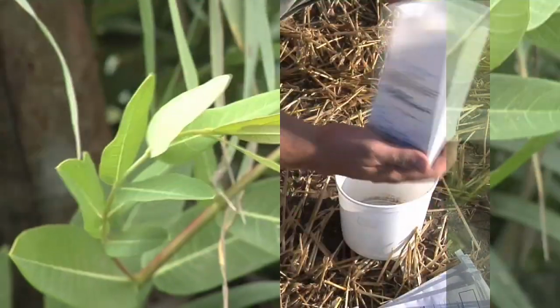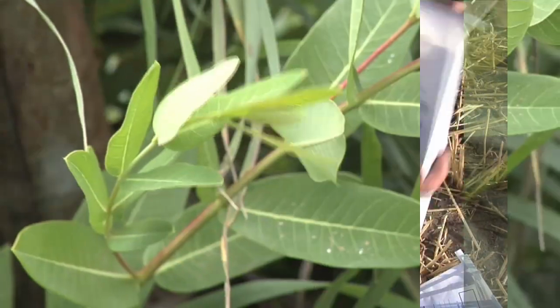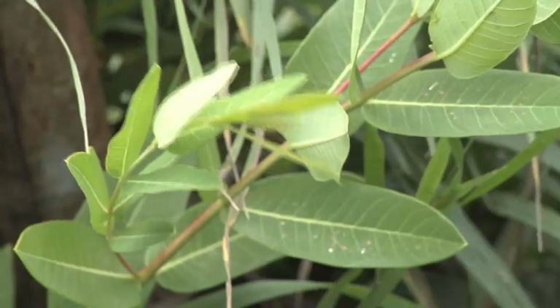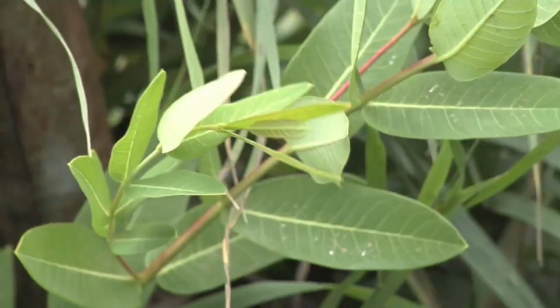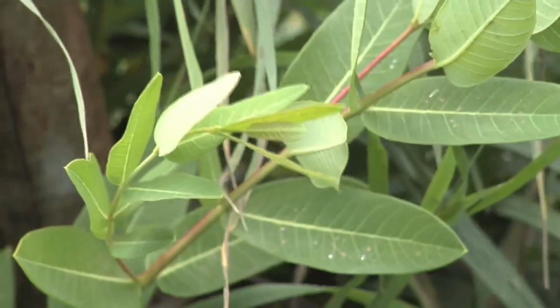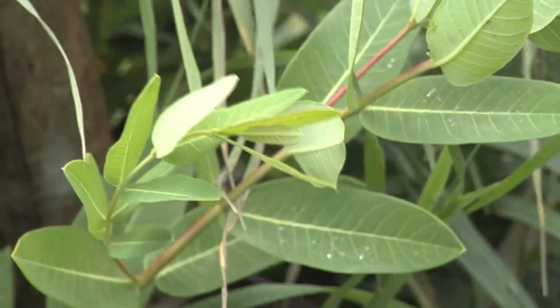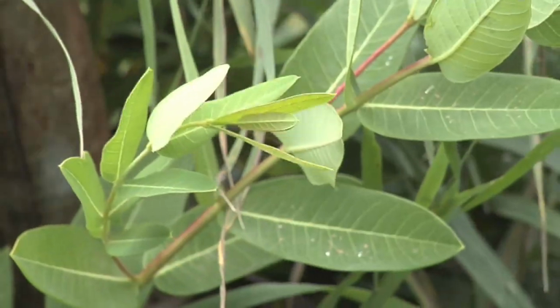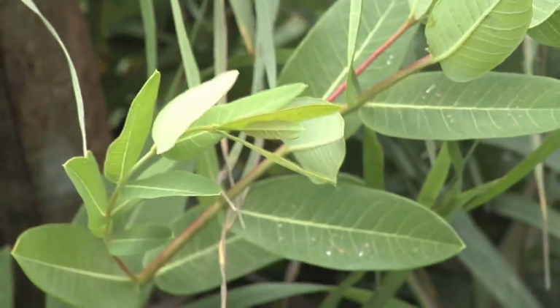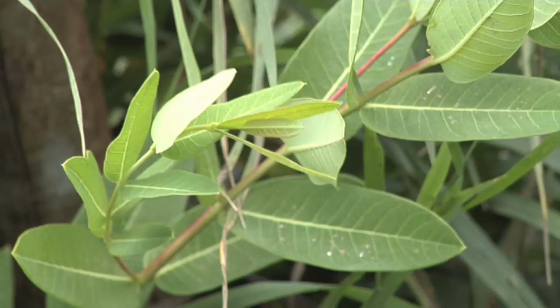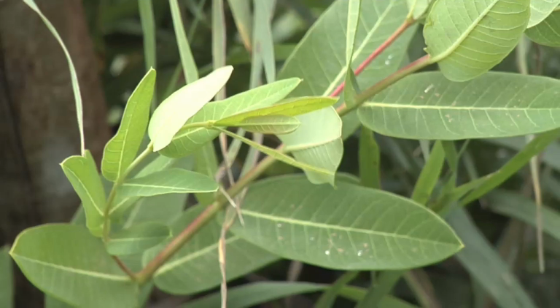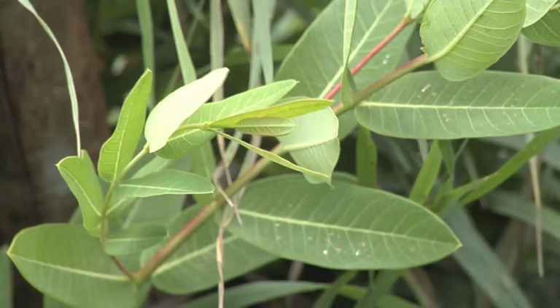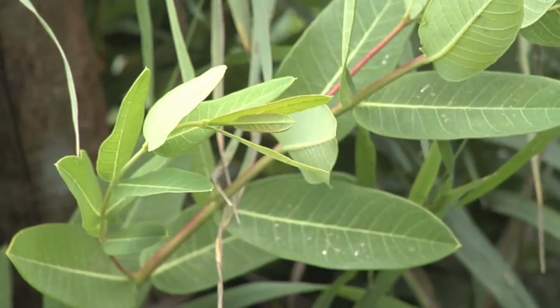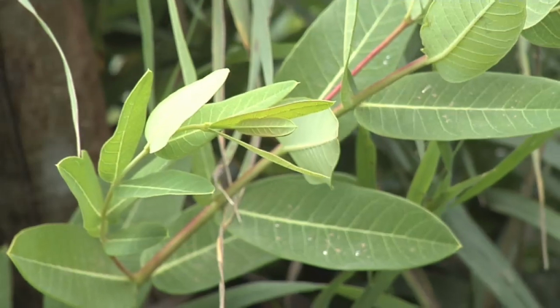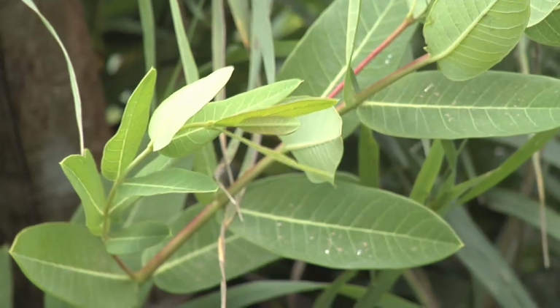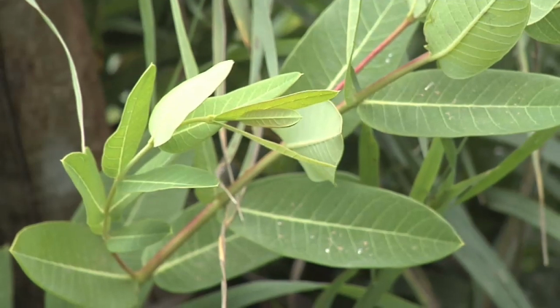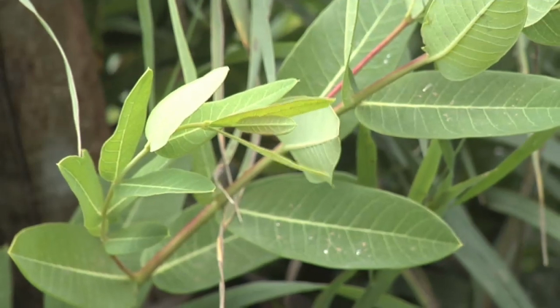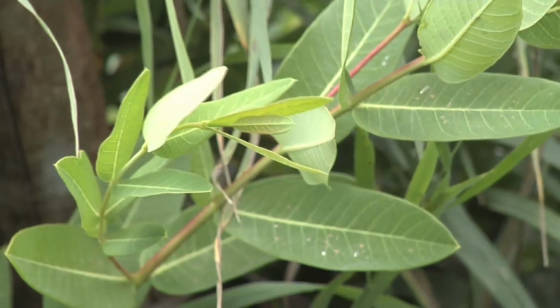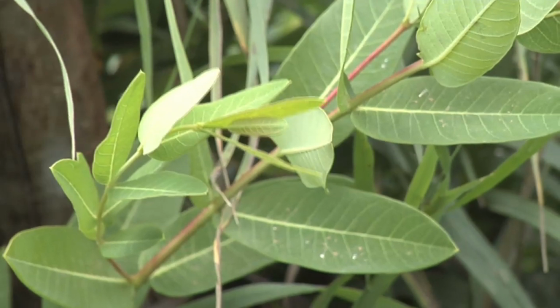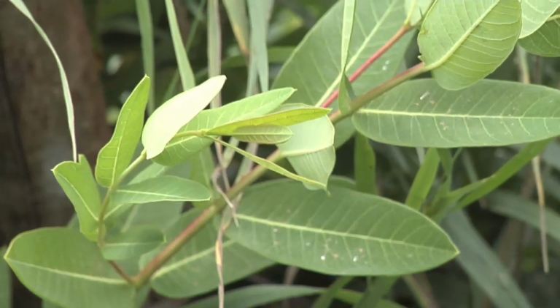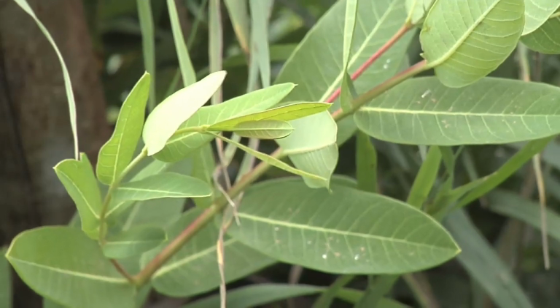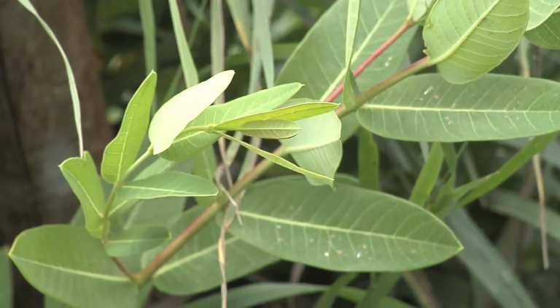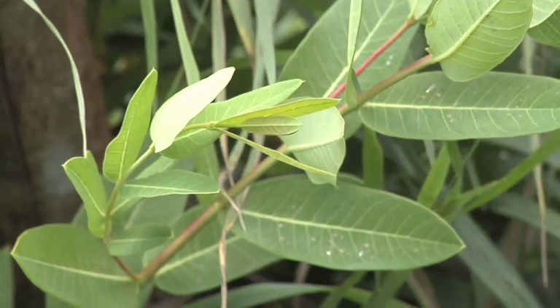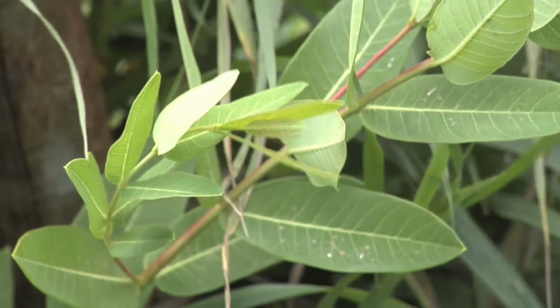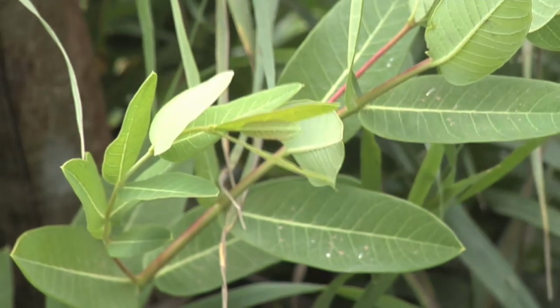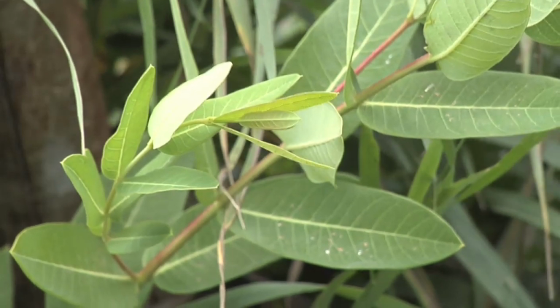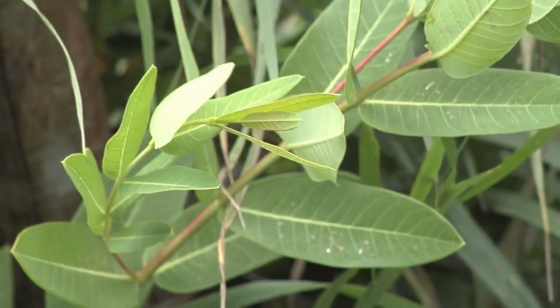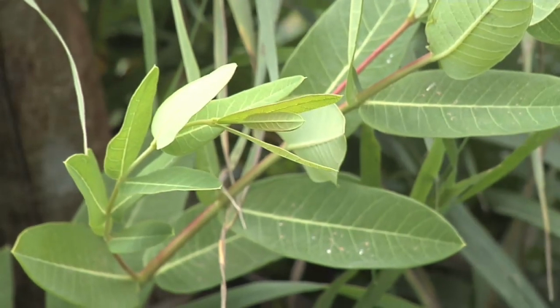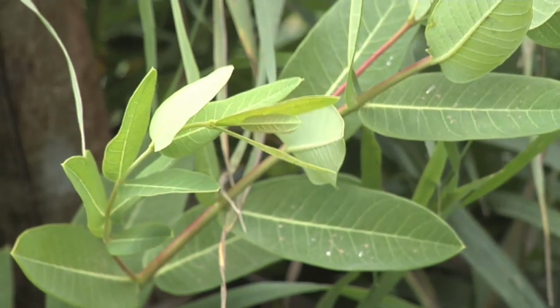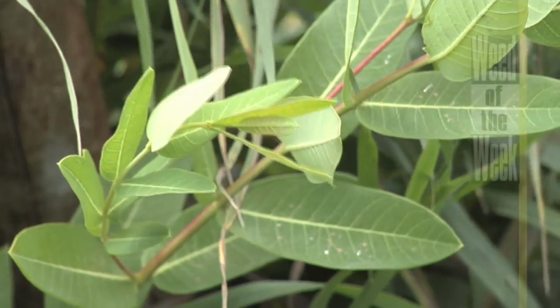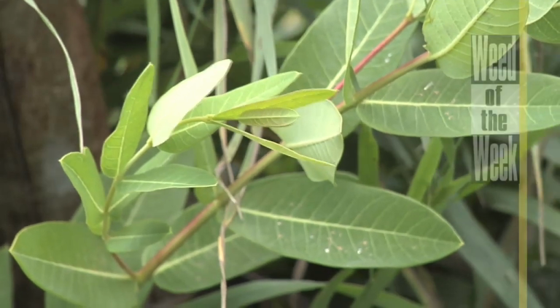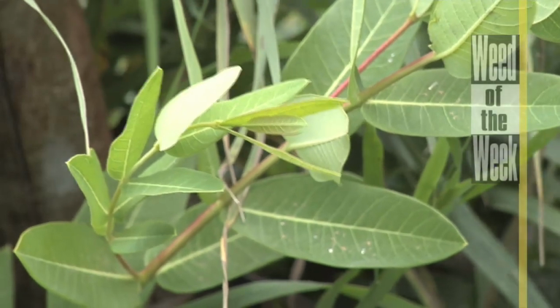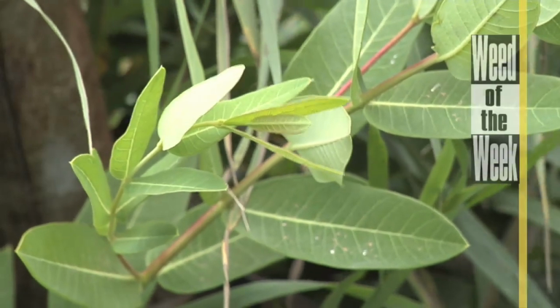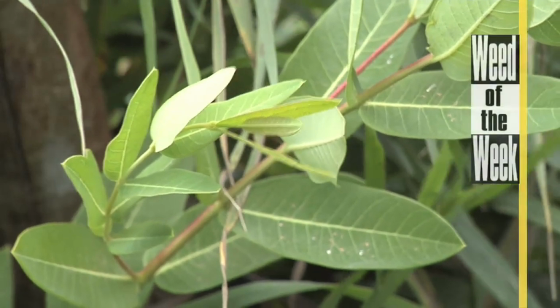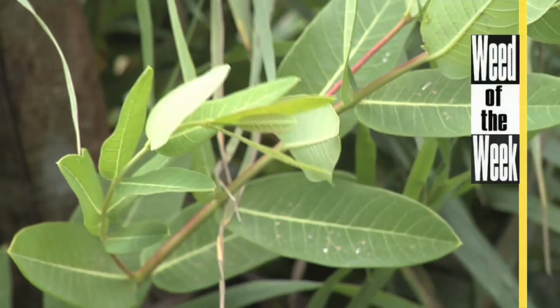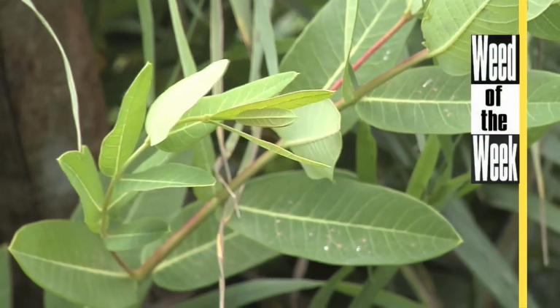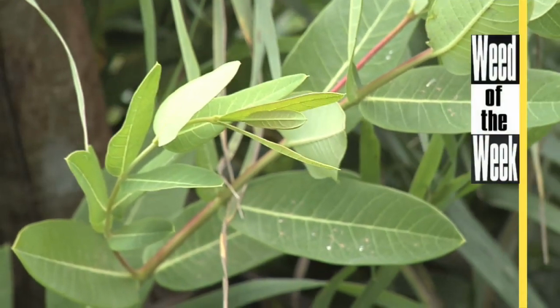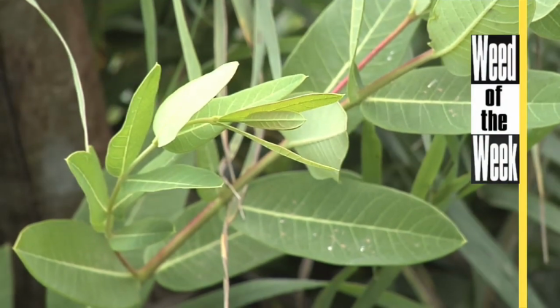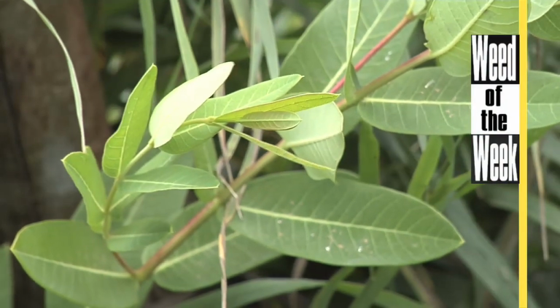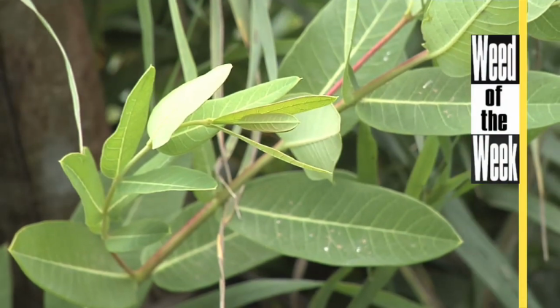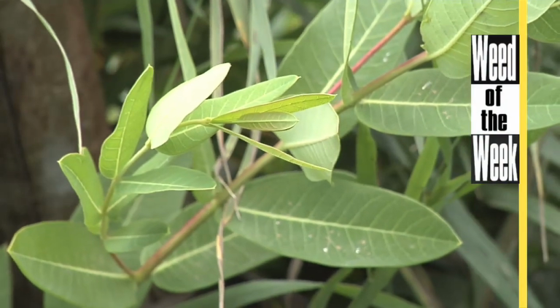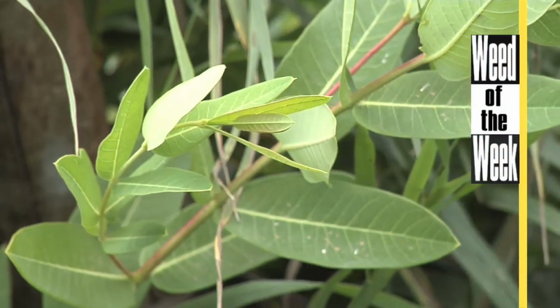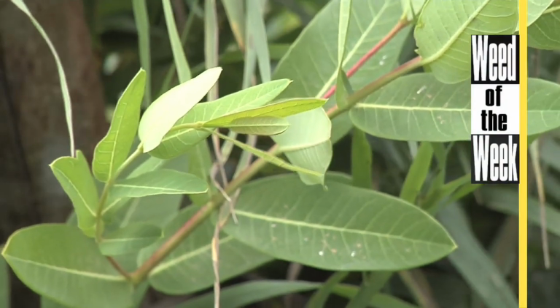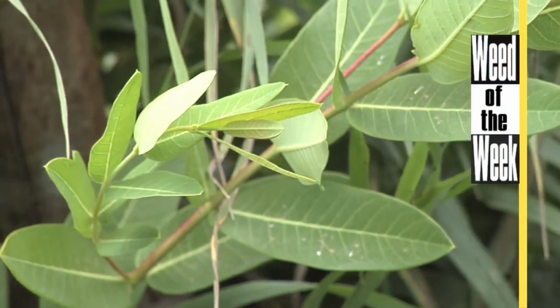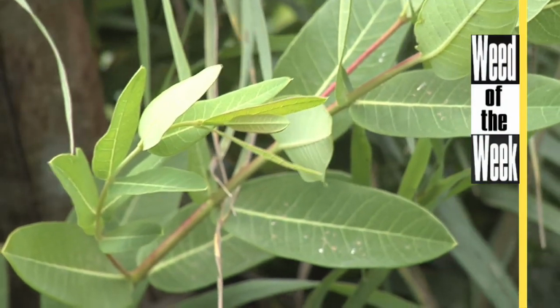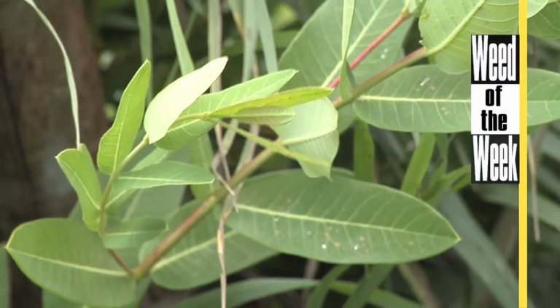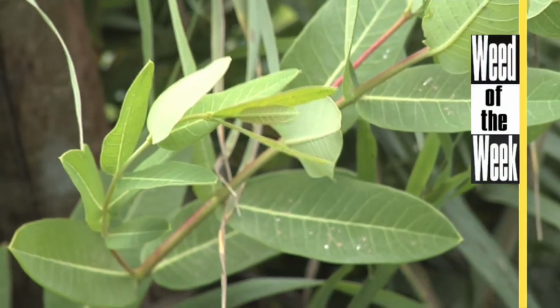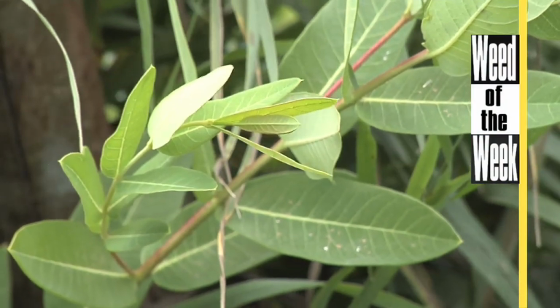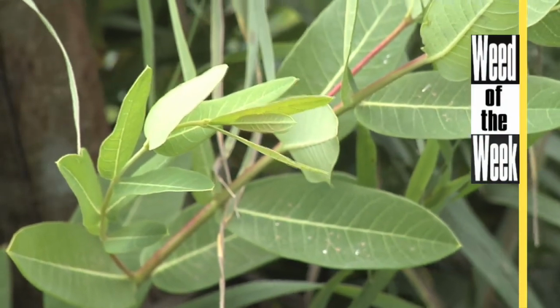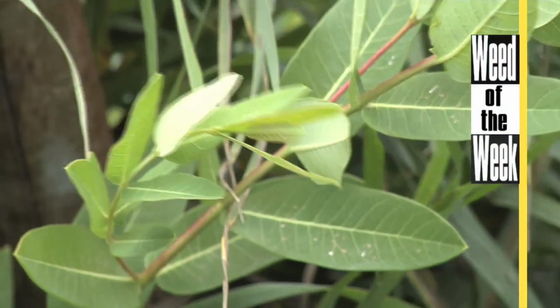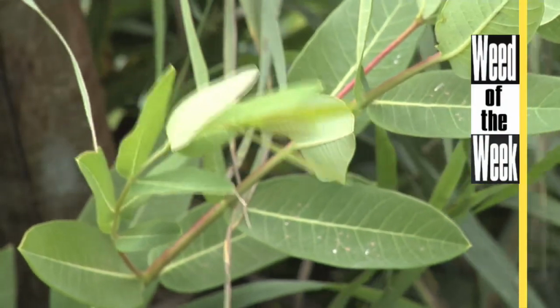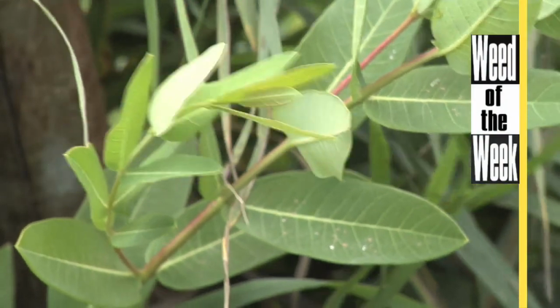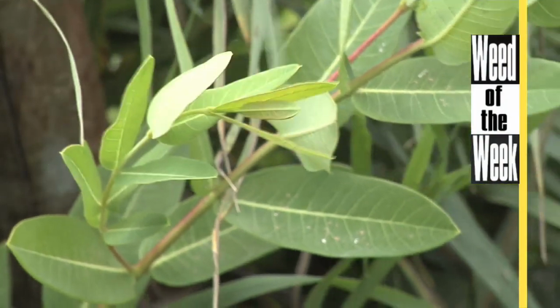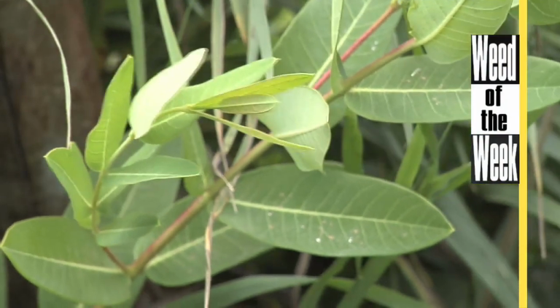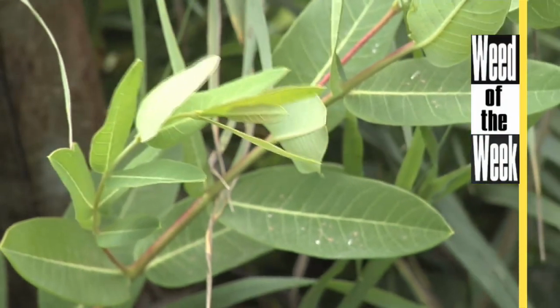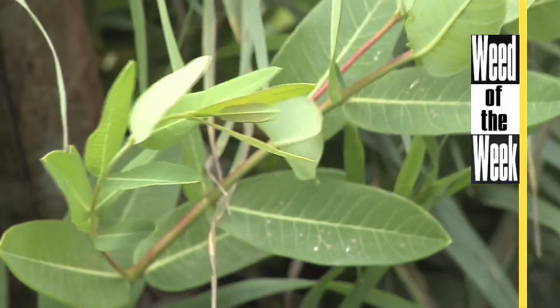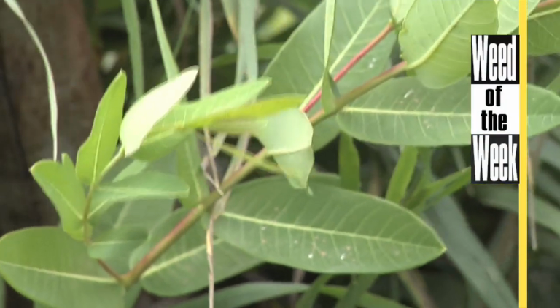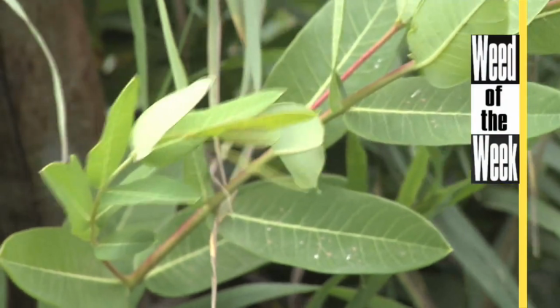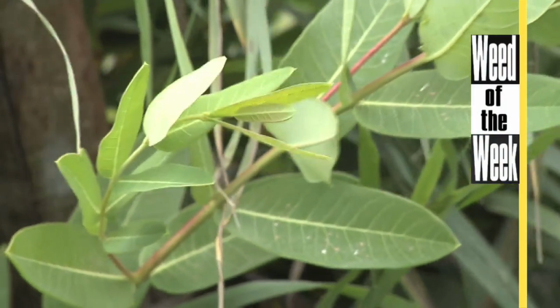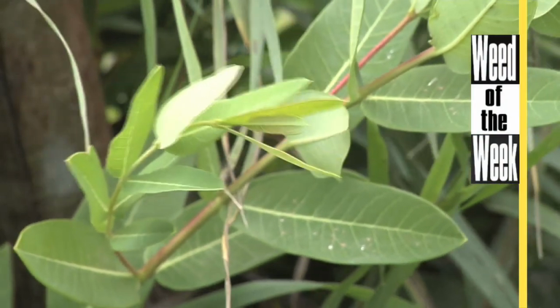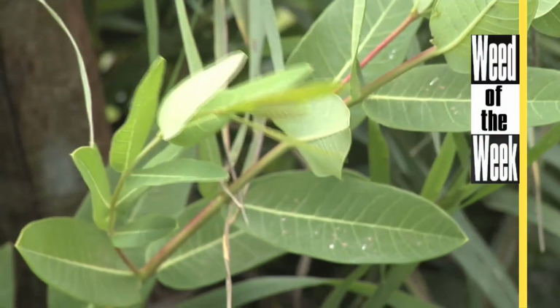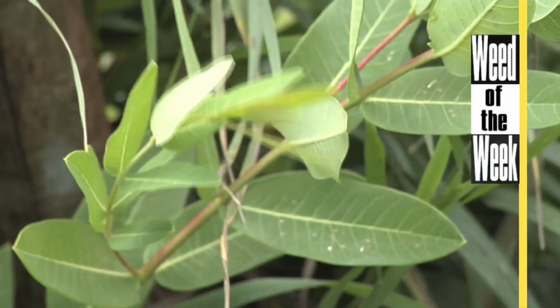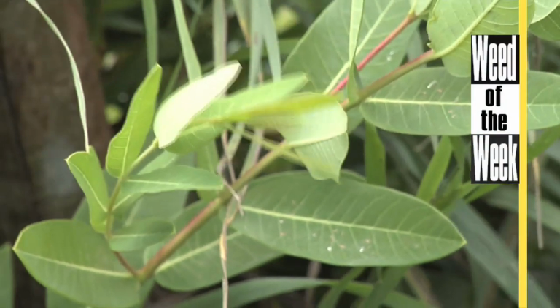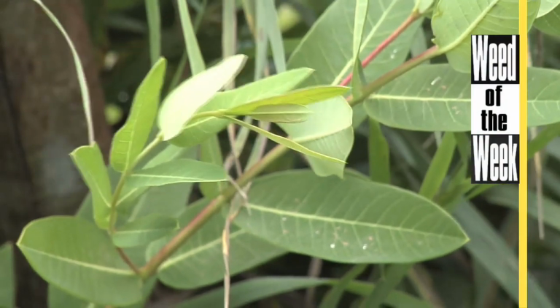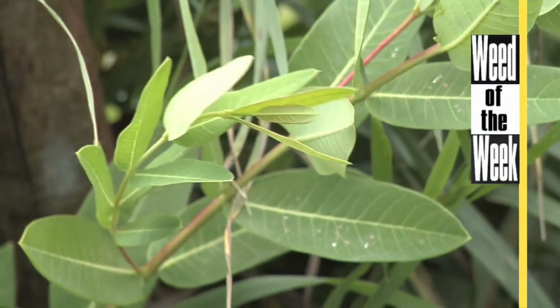One thing you might see if you're out soil sampling anywhere is our Weed of the Week. We'll show you how to take care of this tough weed later in the show.